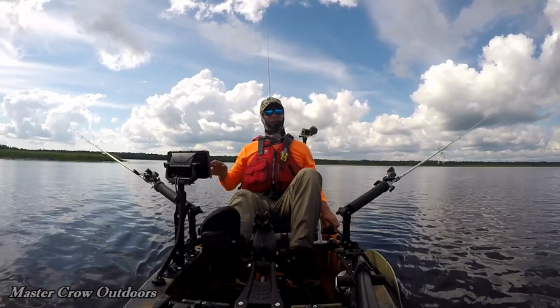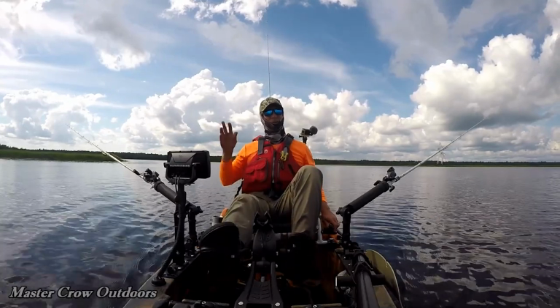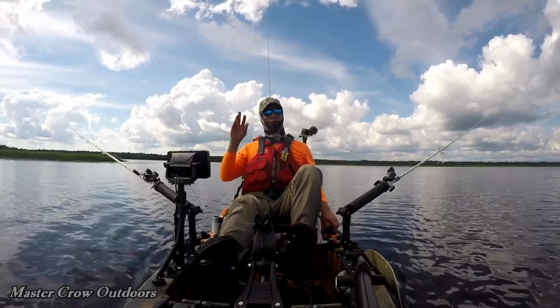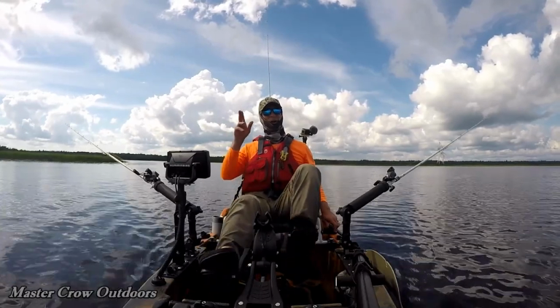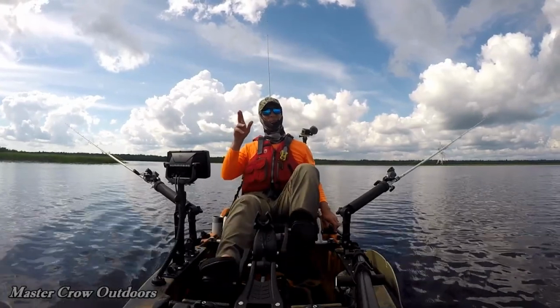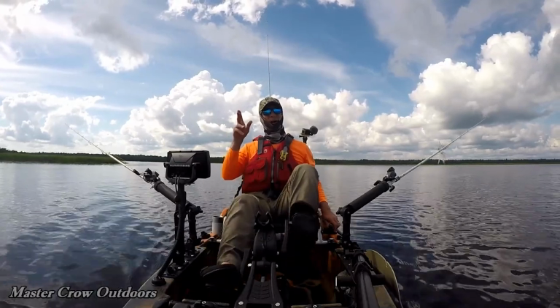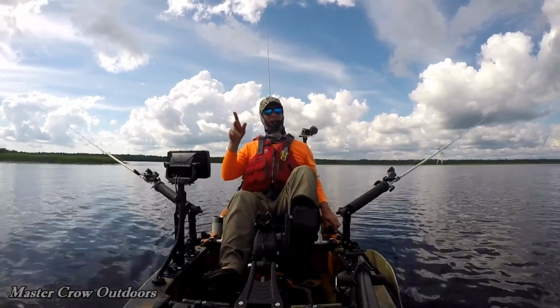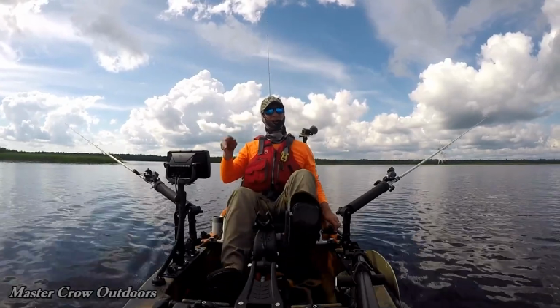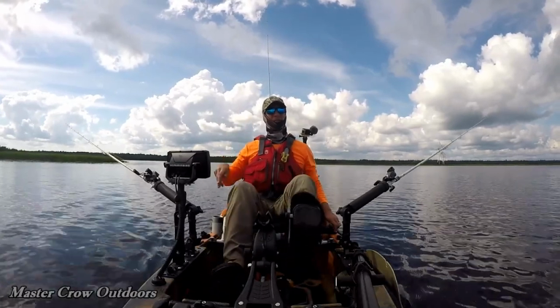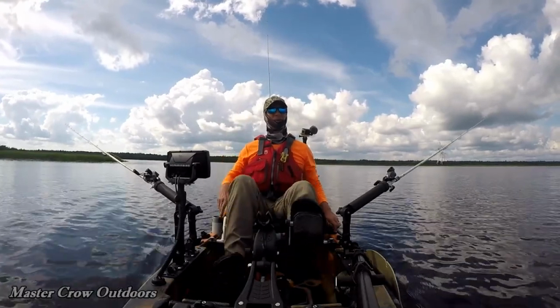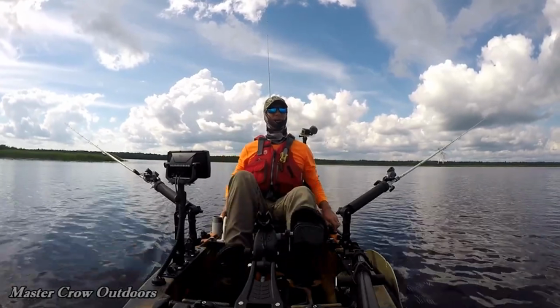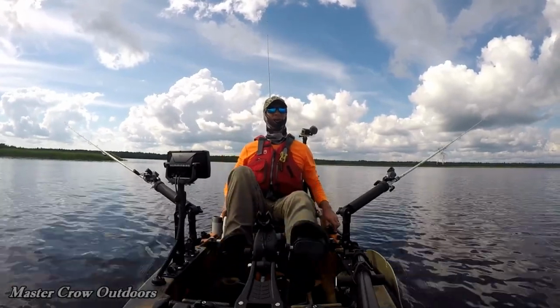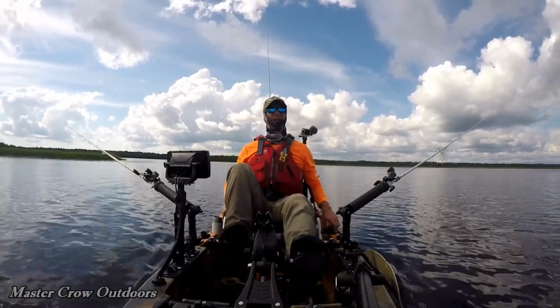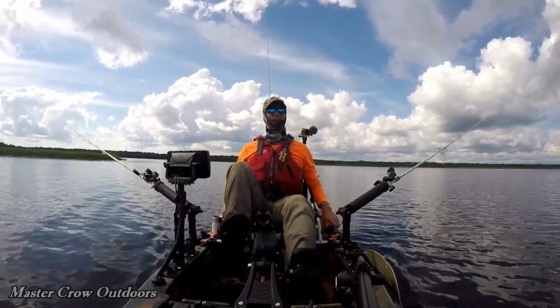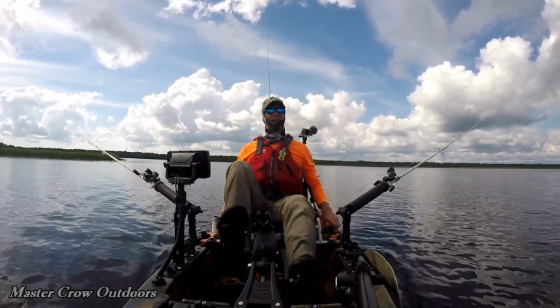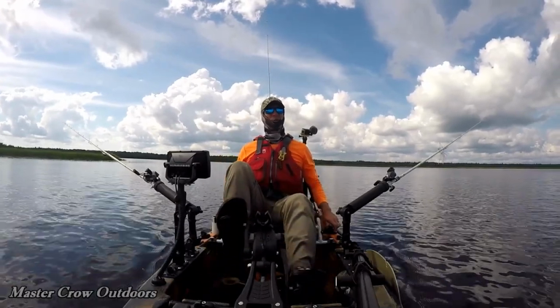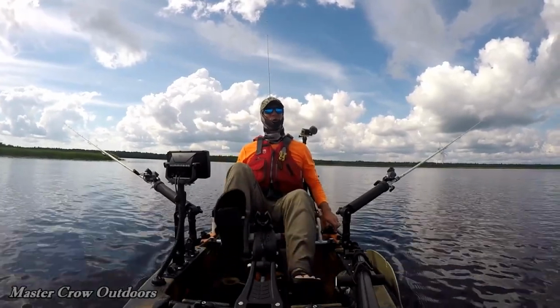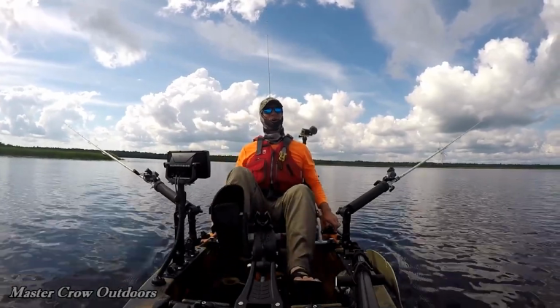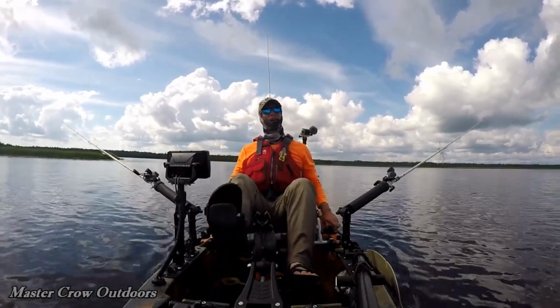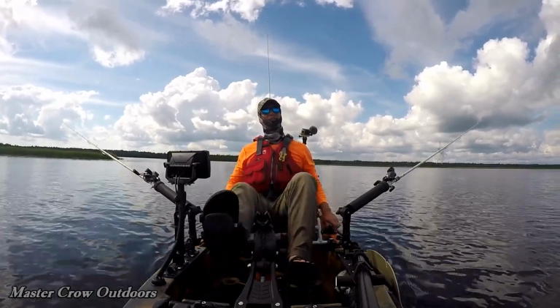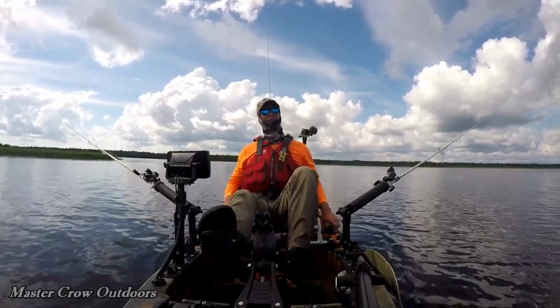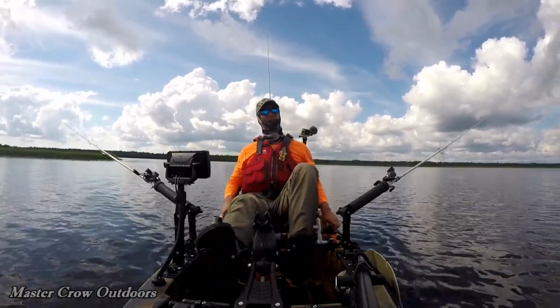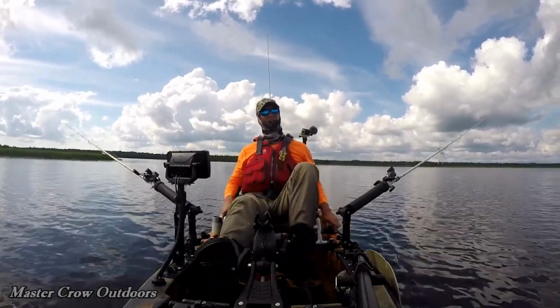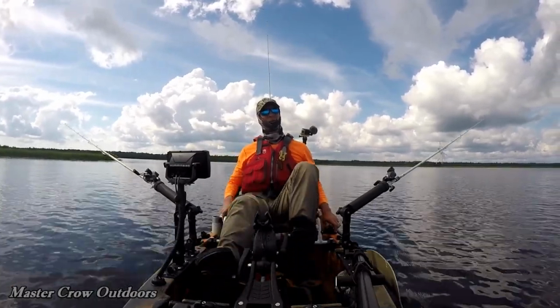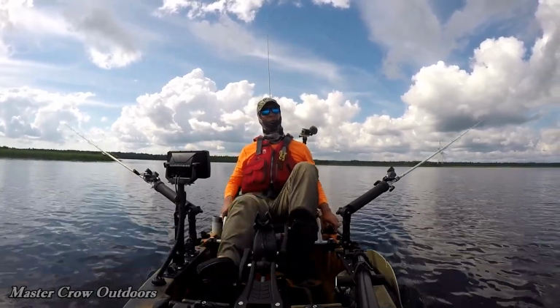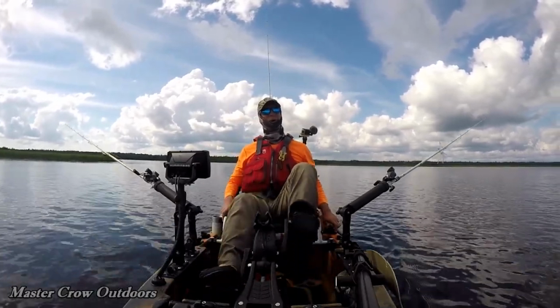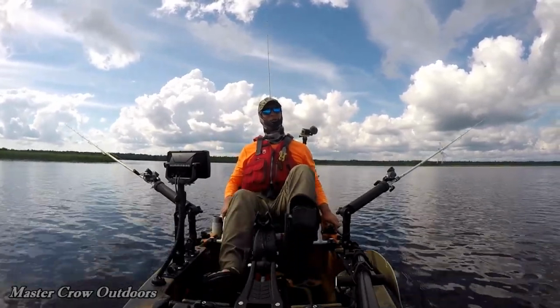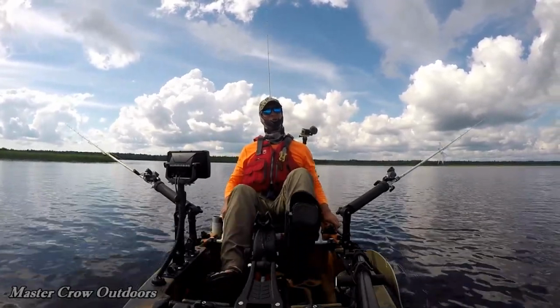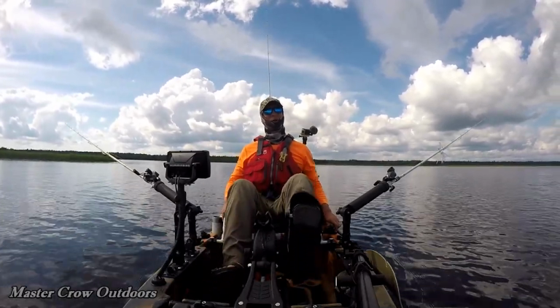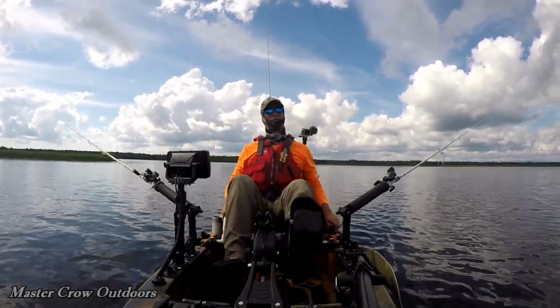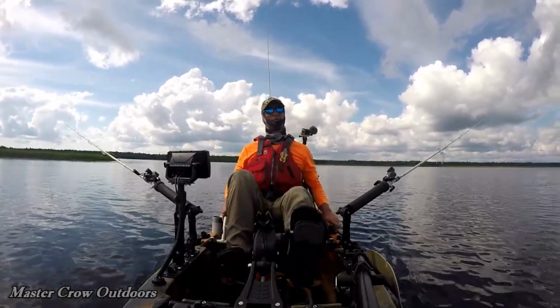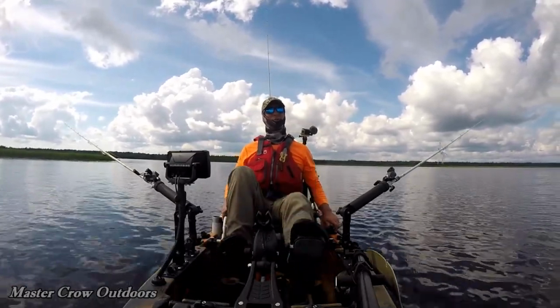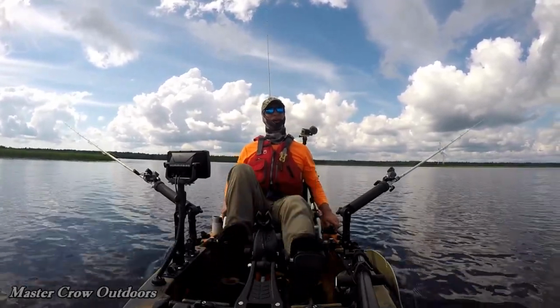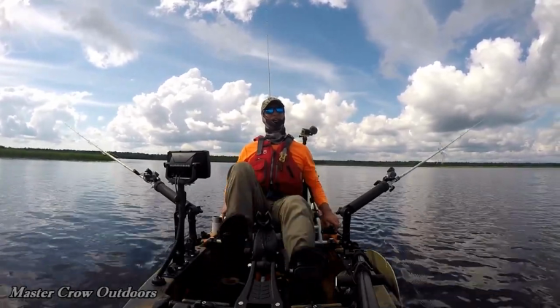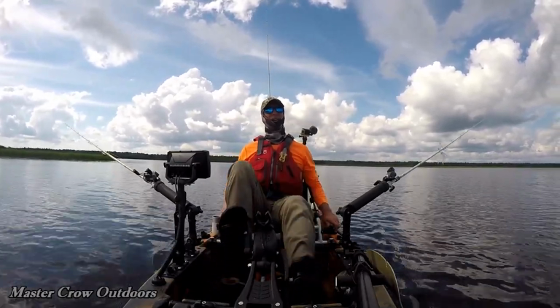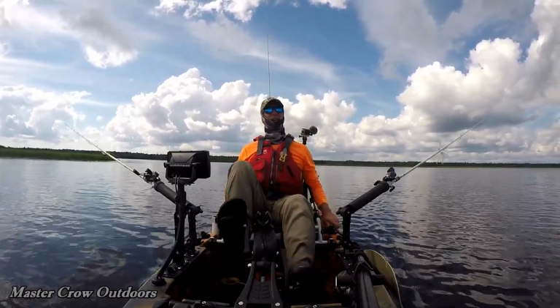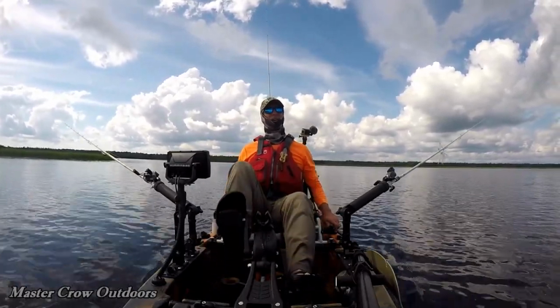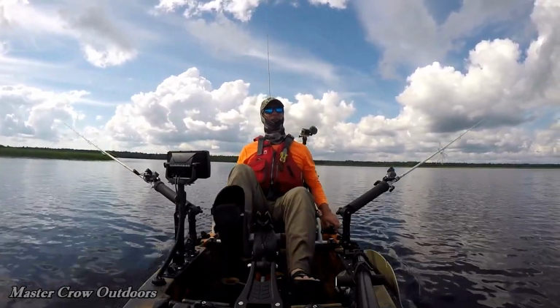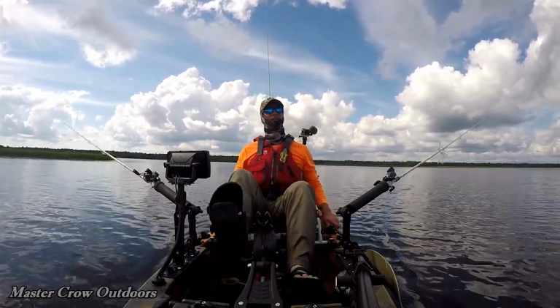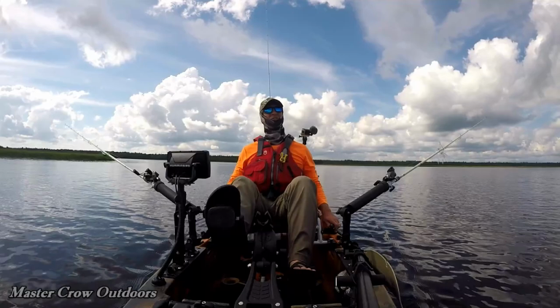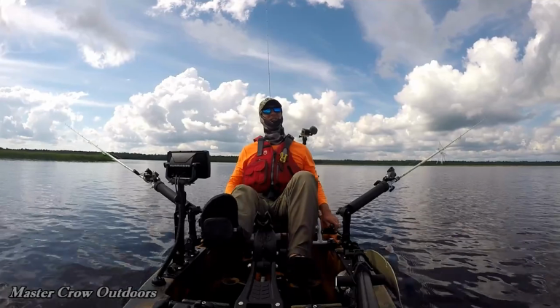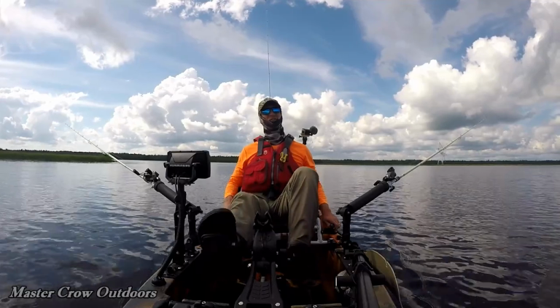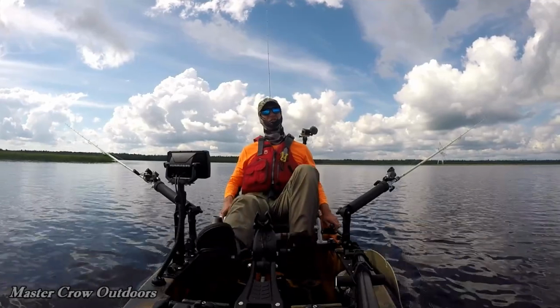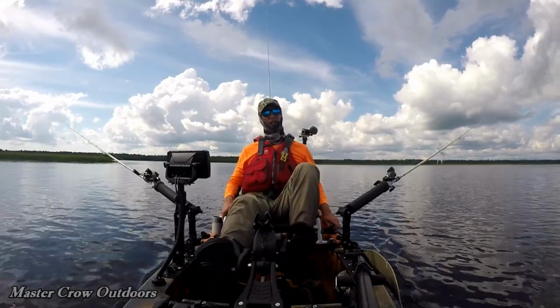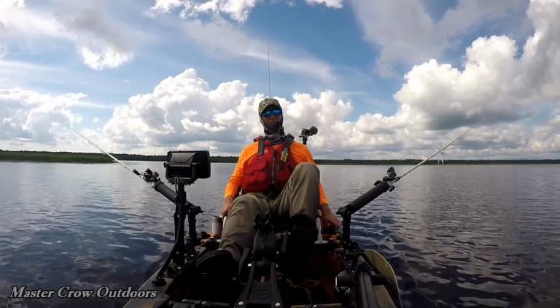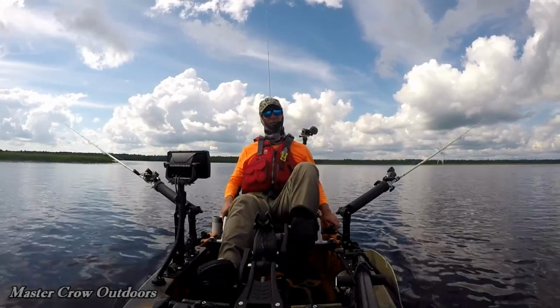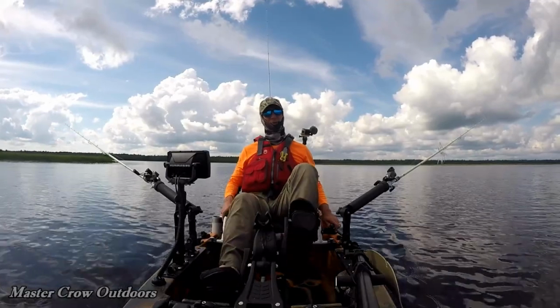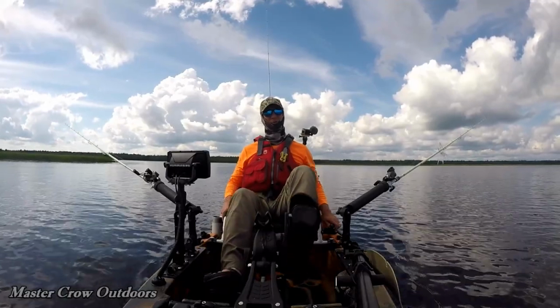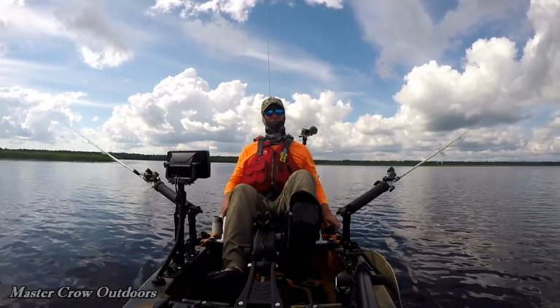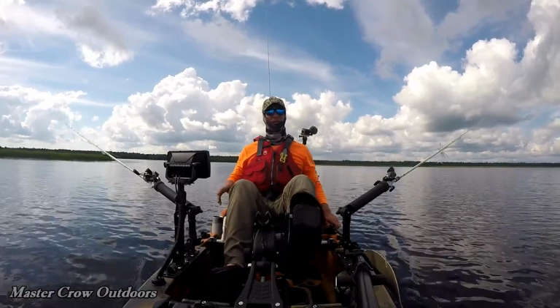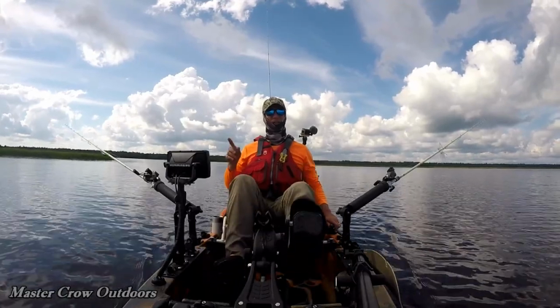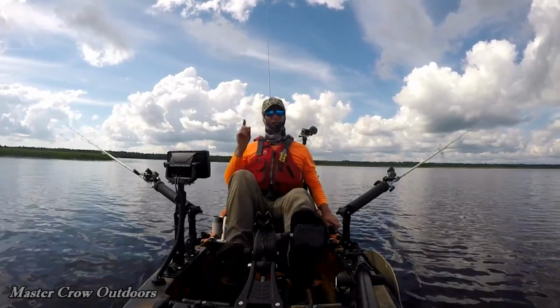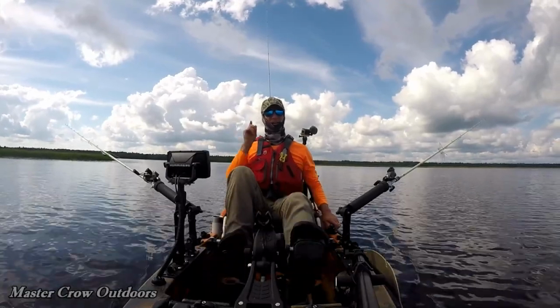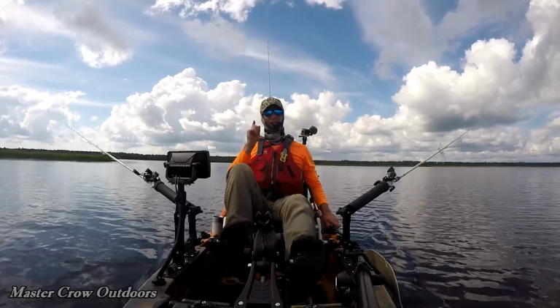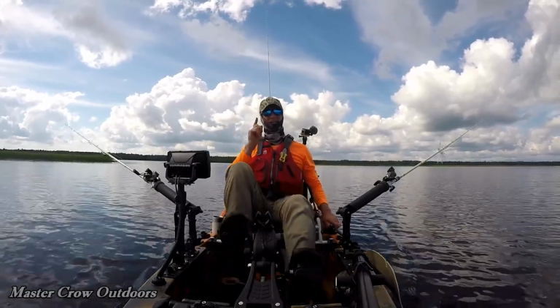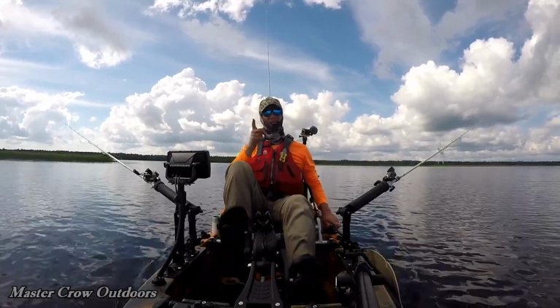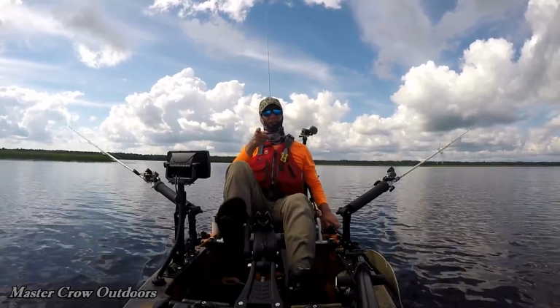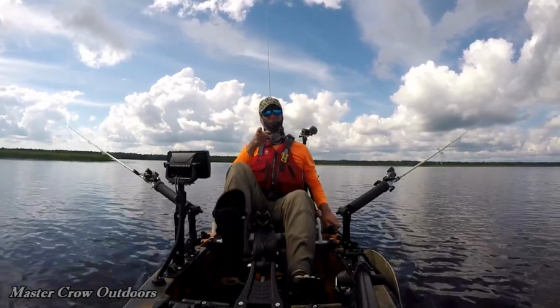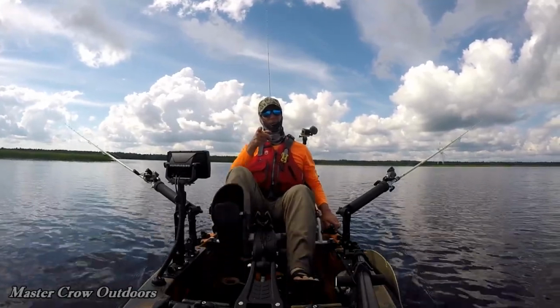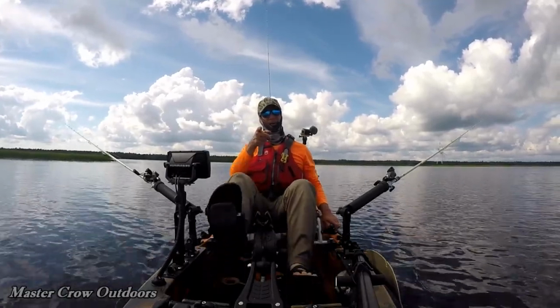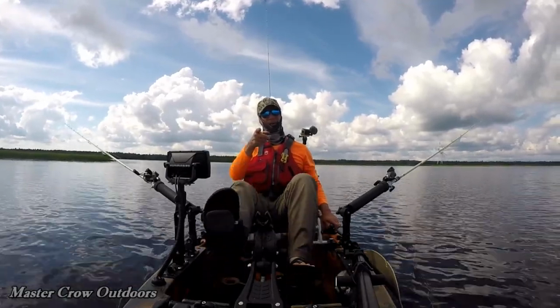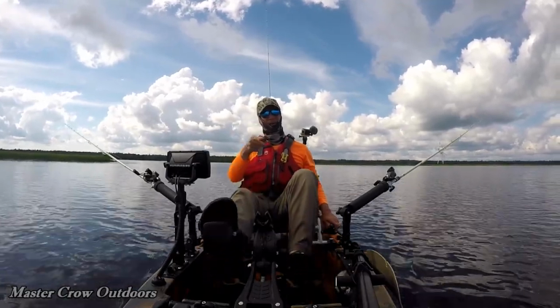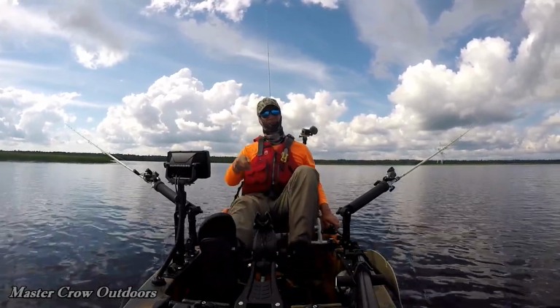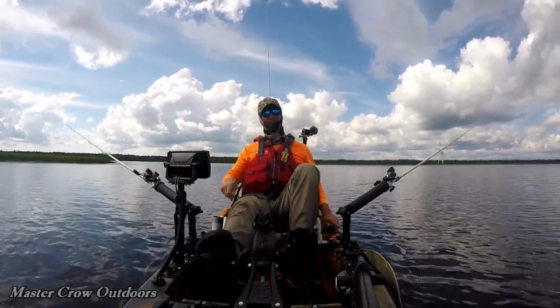Welcome back everybody. We're on some tidal waters around the Grand Lake area chasing chain pickerel. Let's see how we make out.